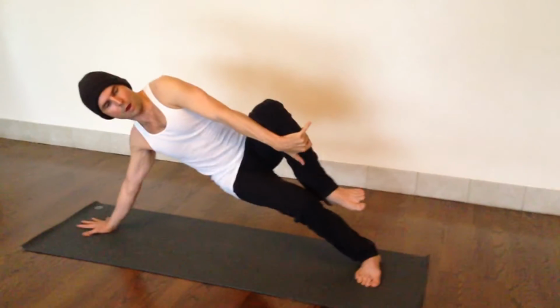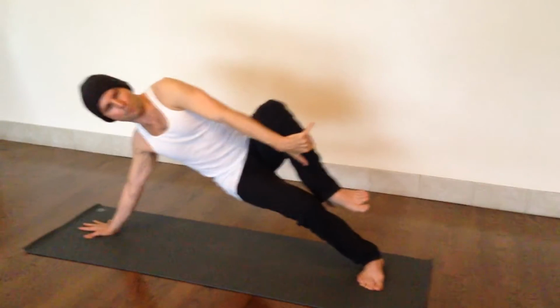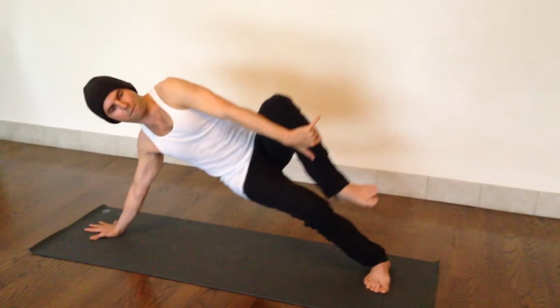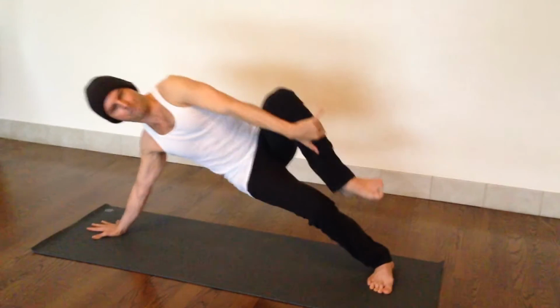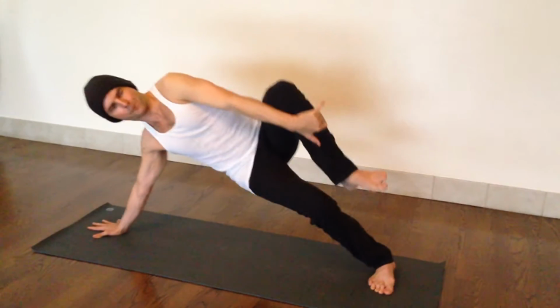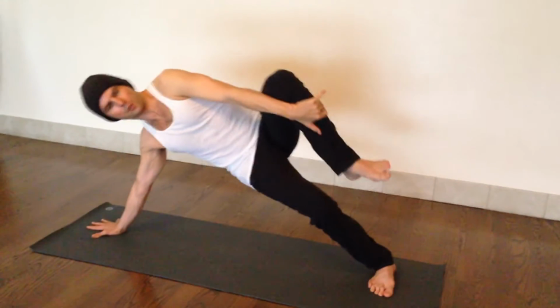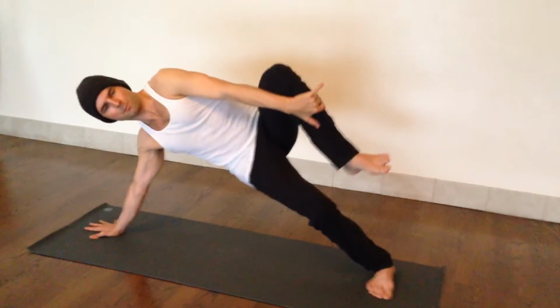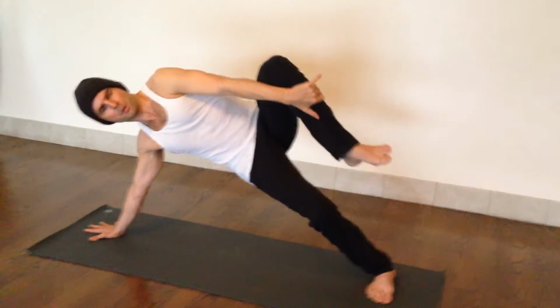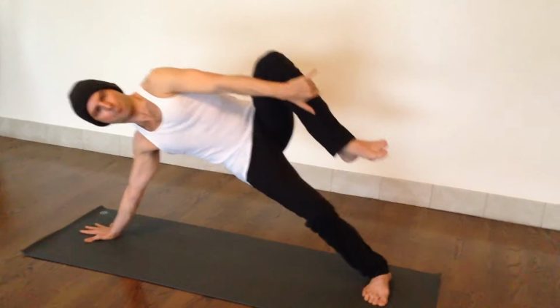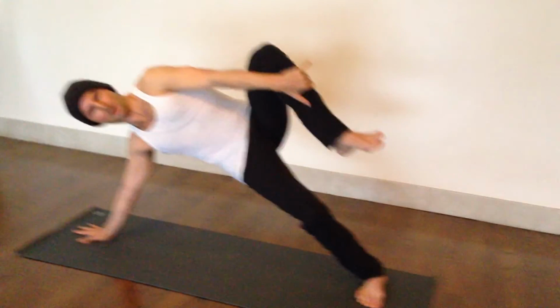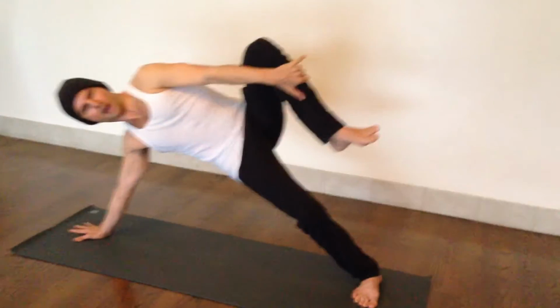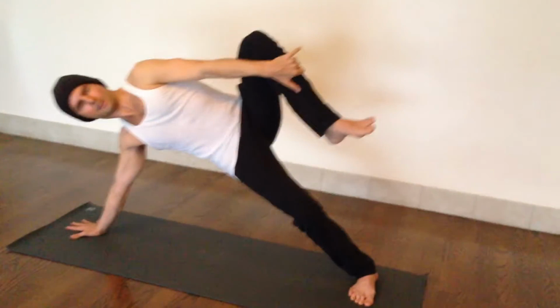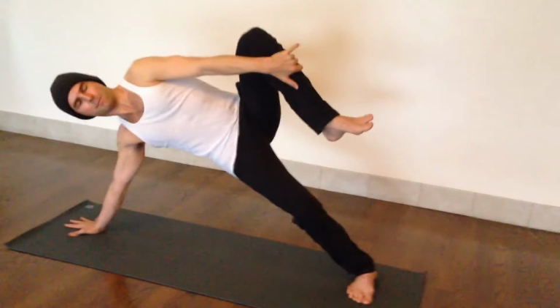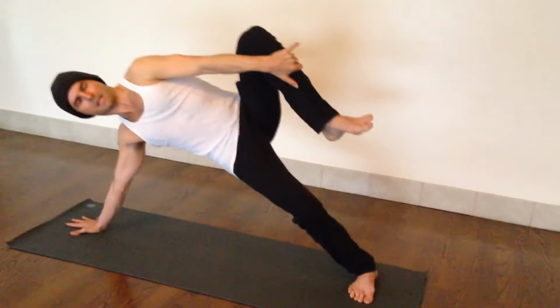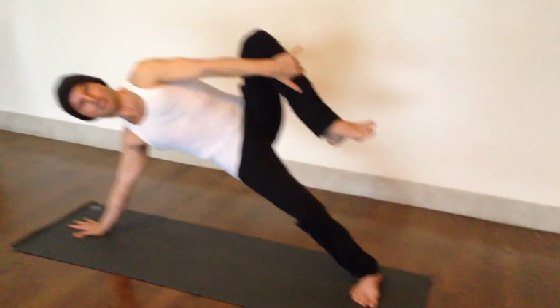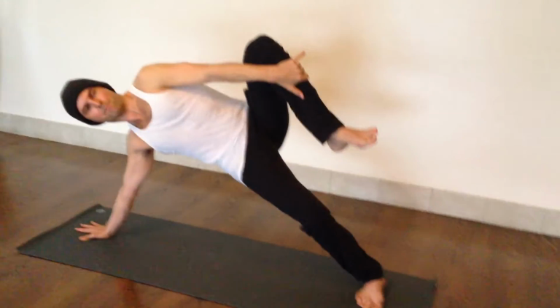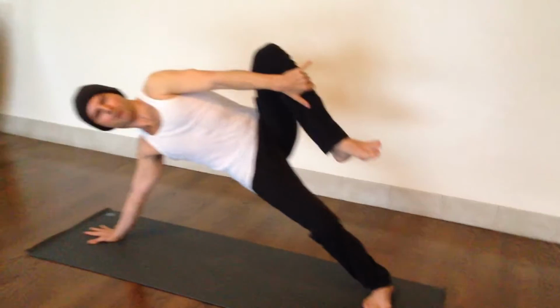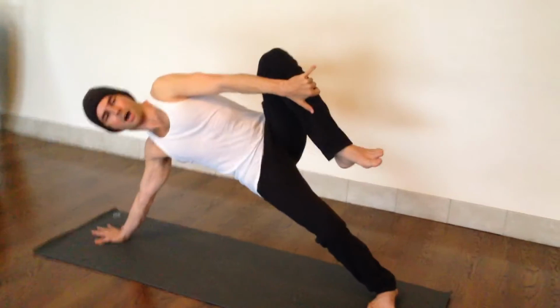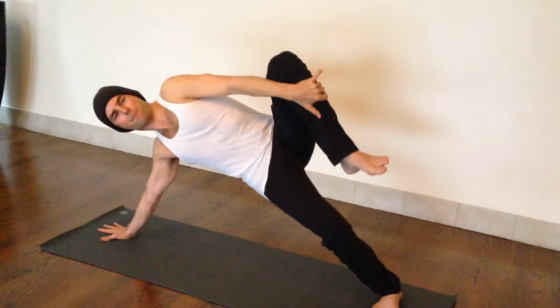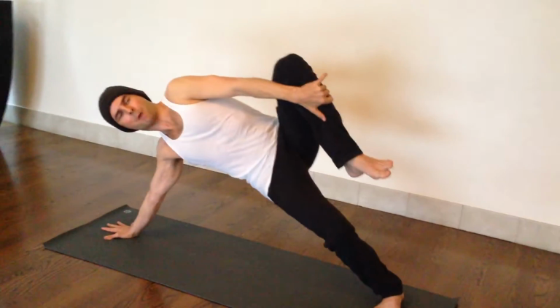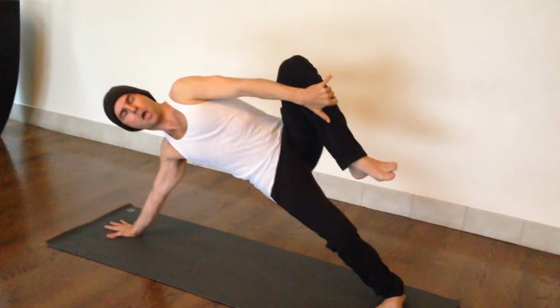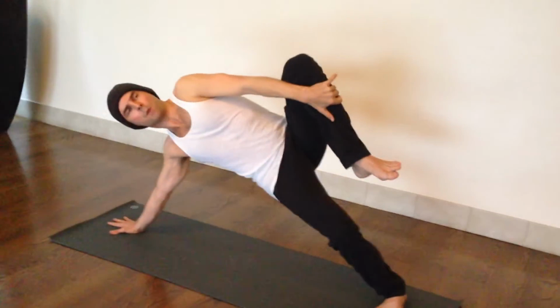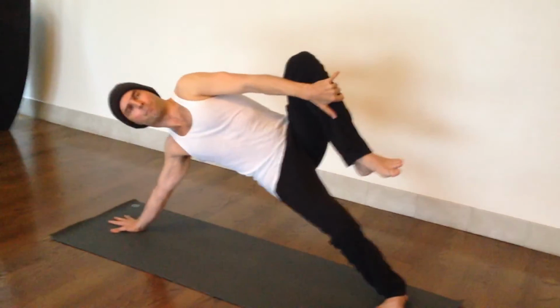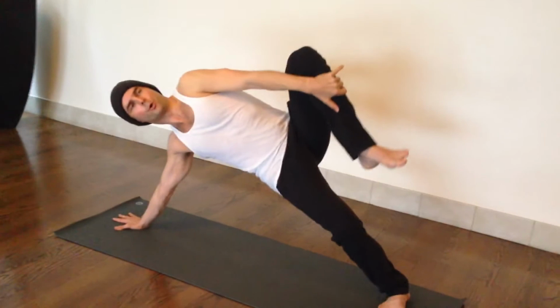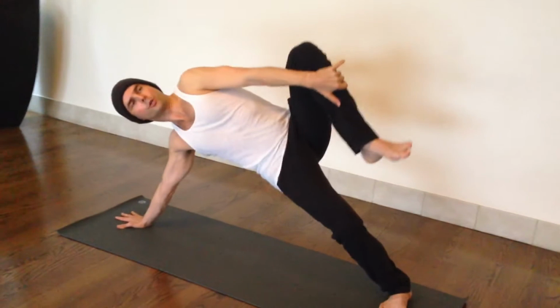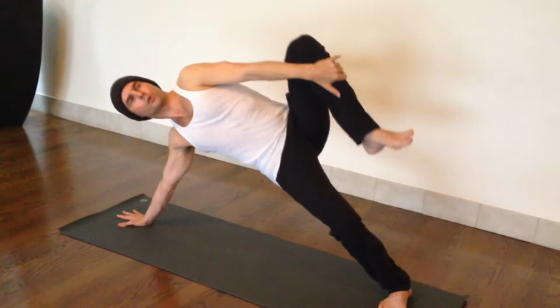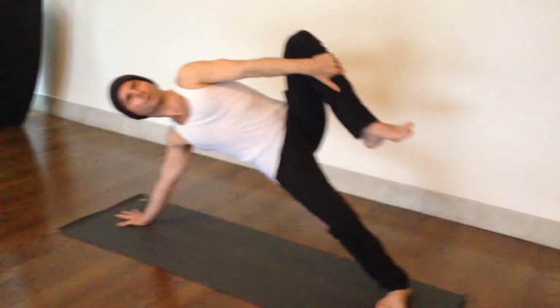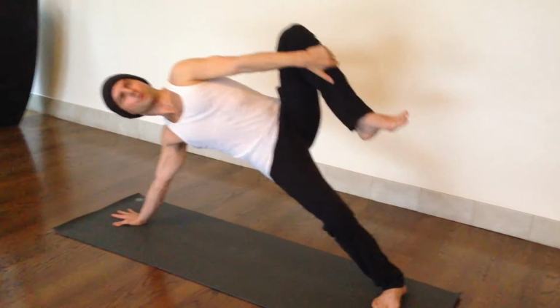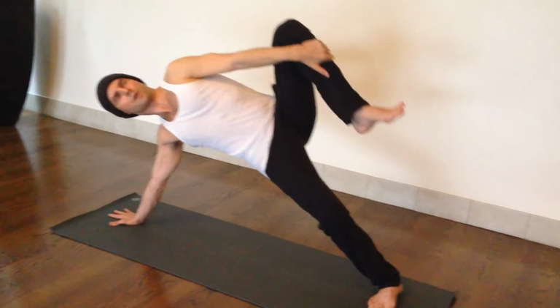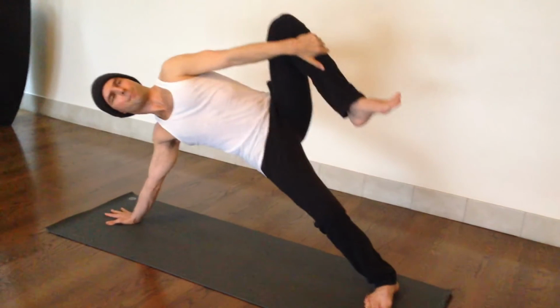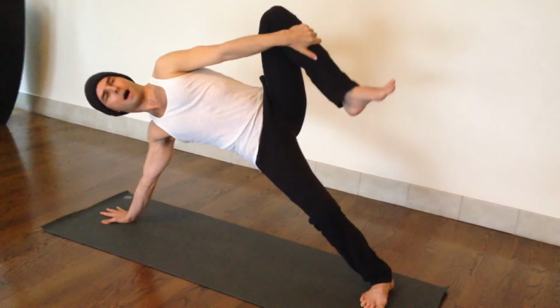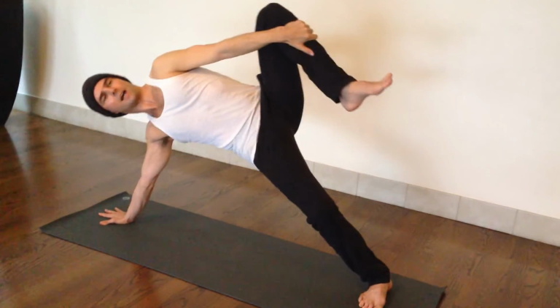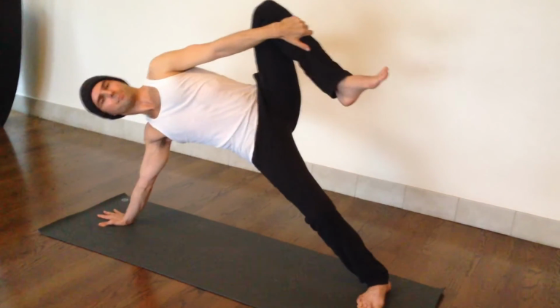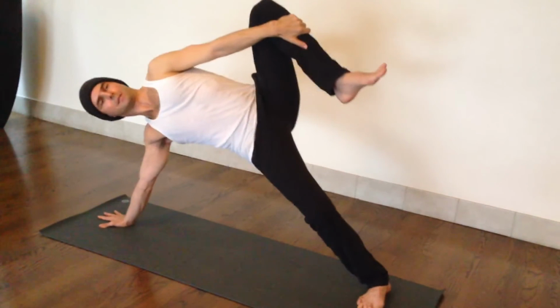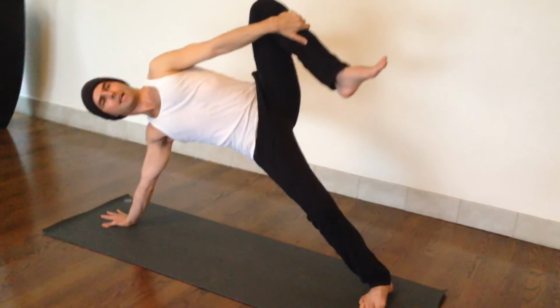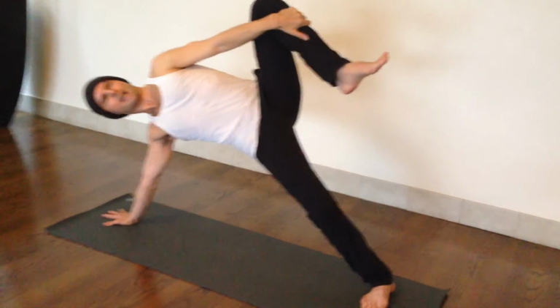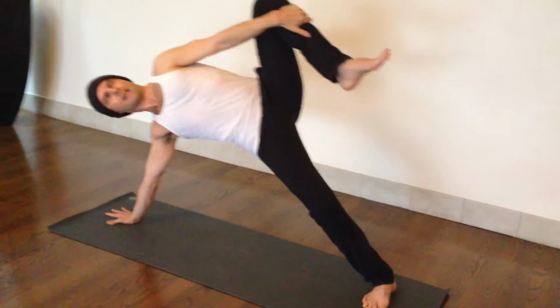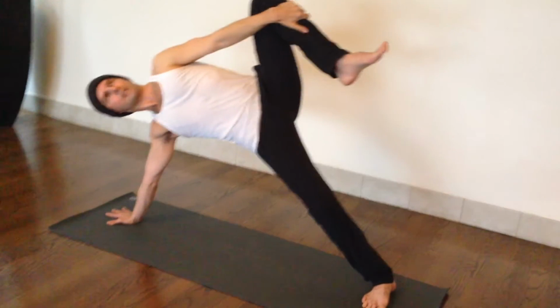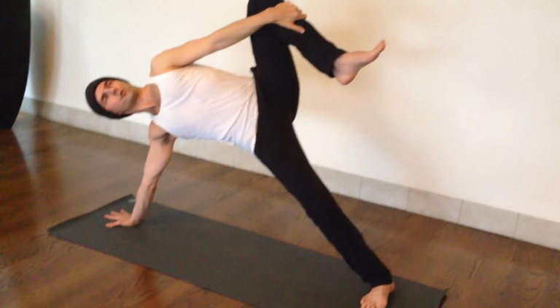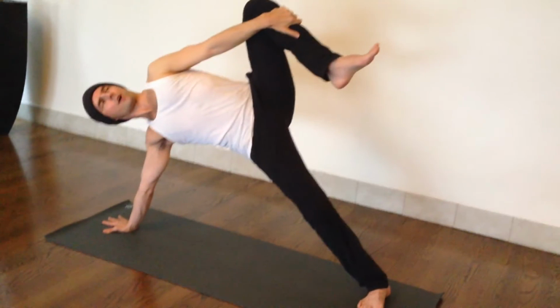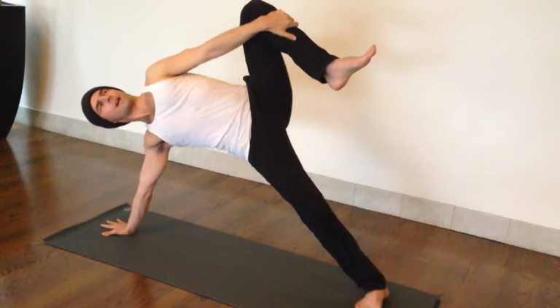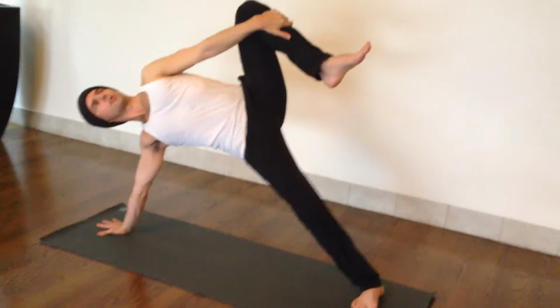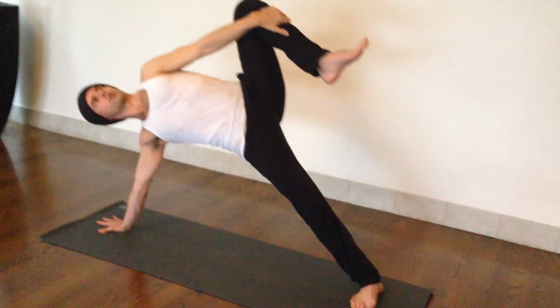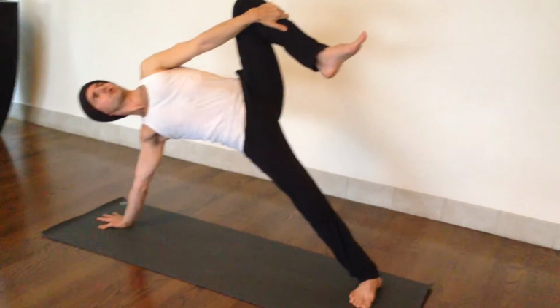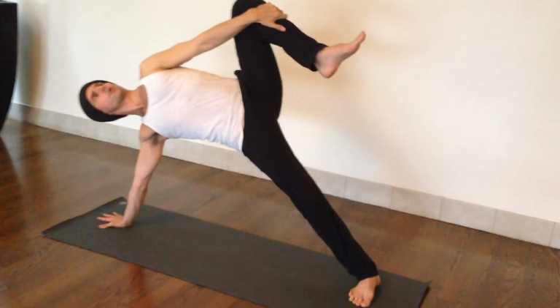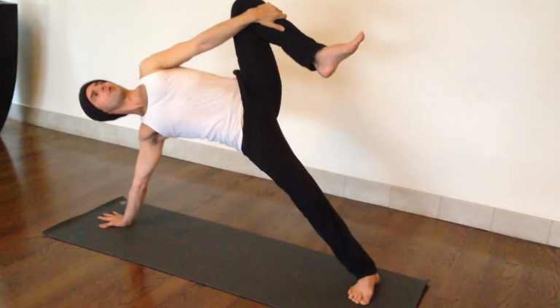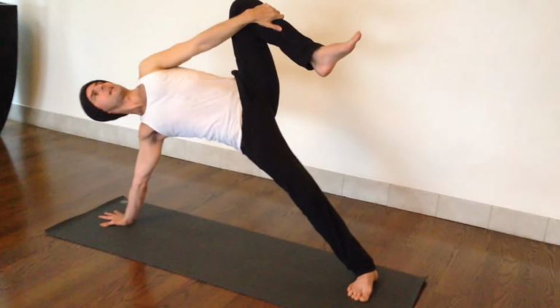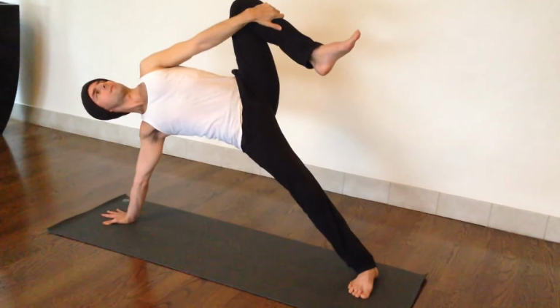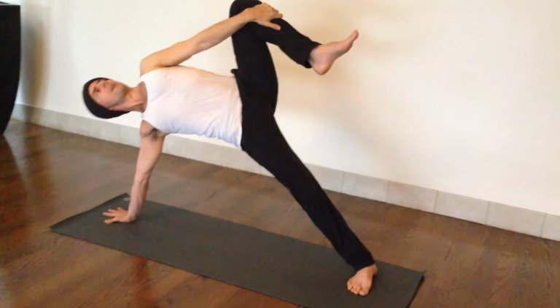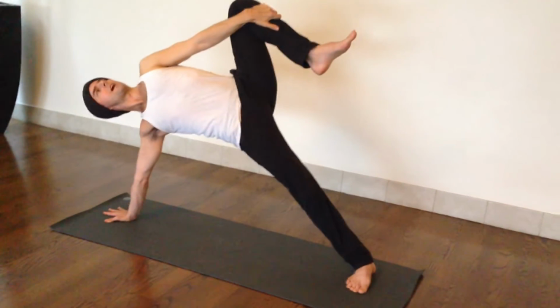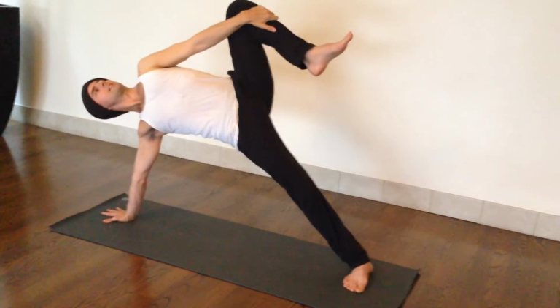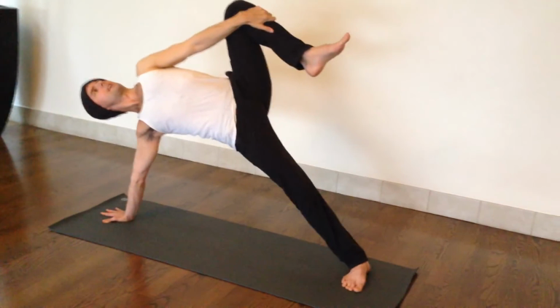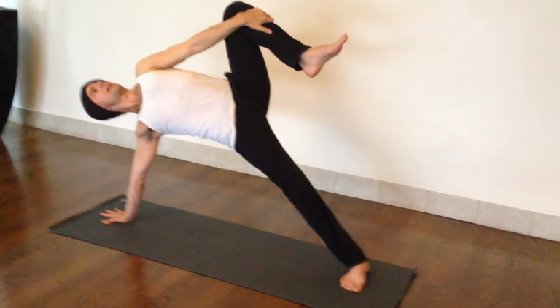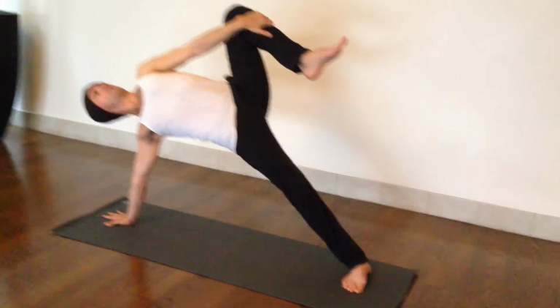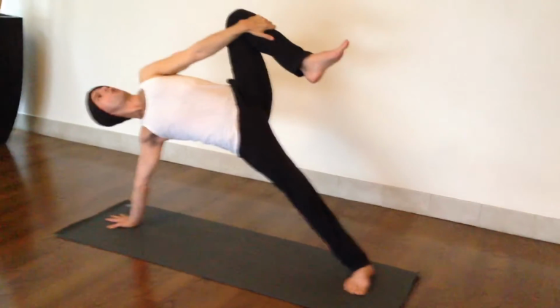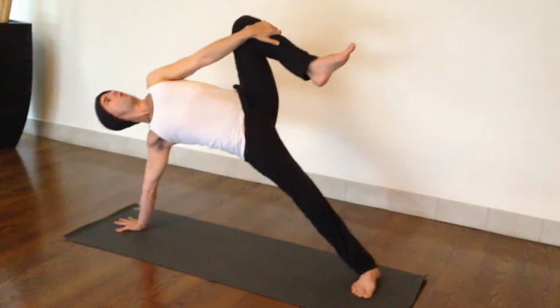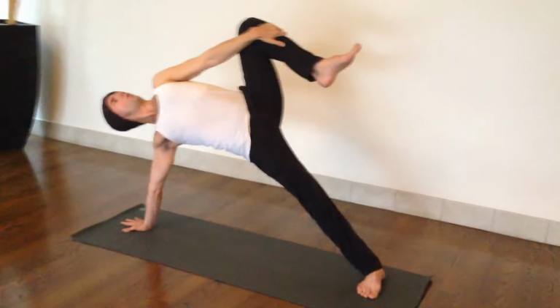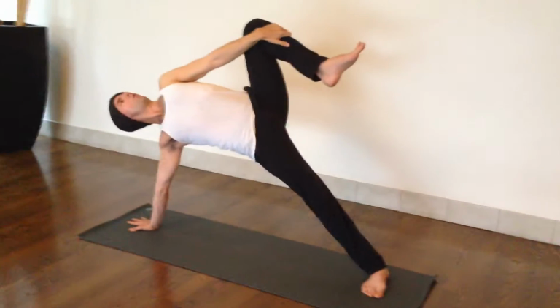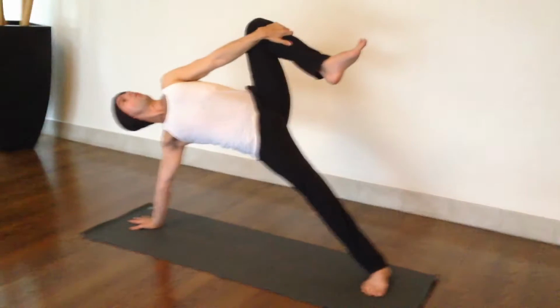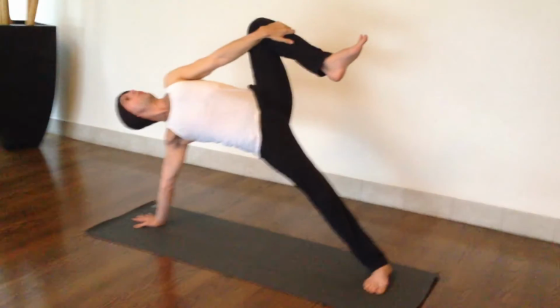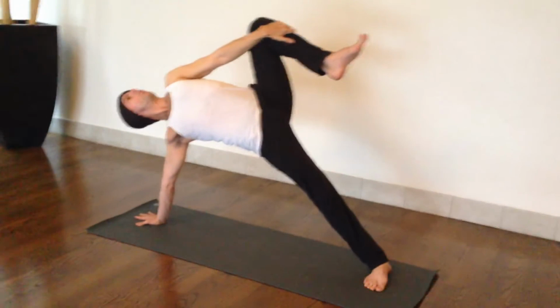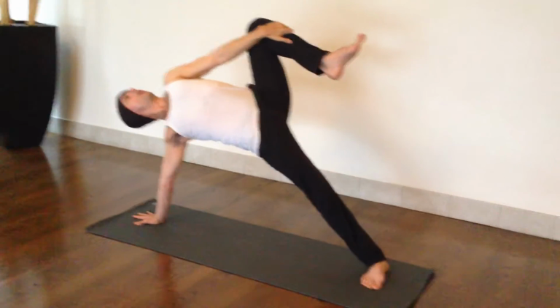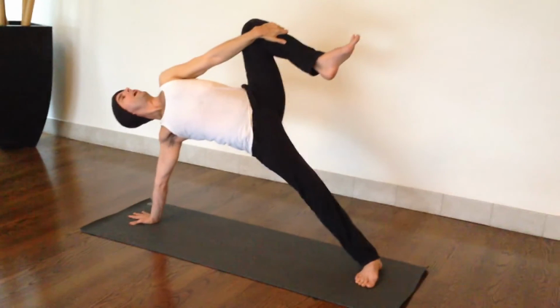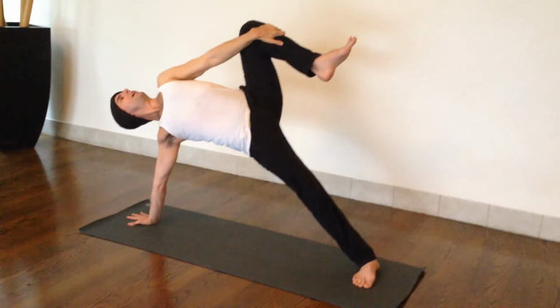Now firm your bottom hip up, push through the bottom leg, and try to straighten that leg all the way.